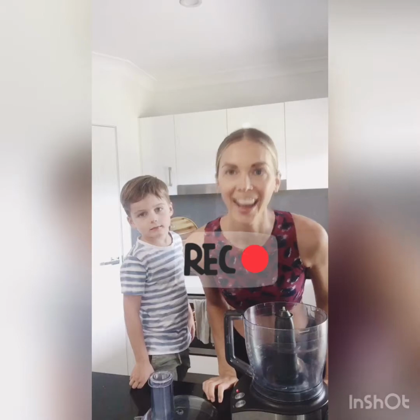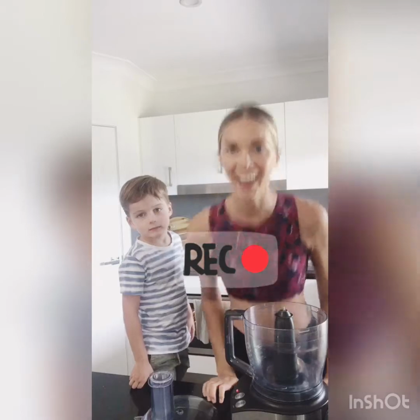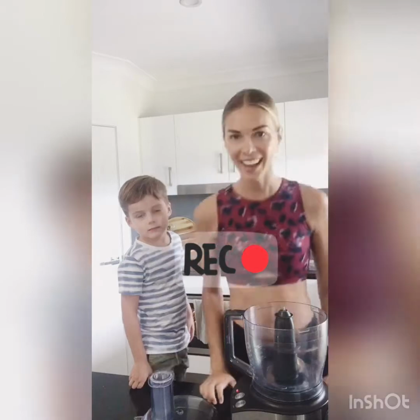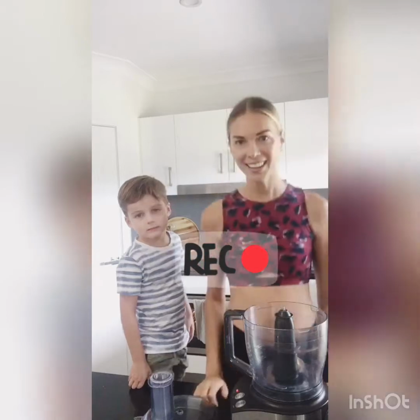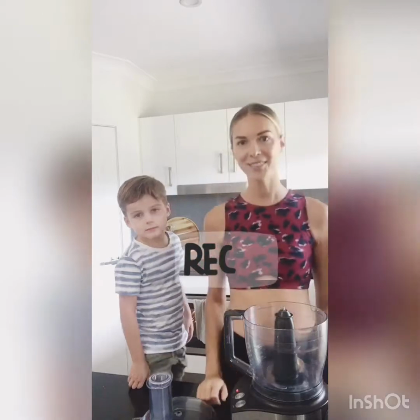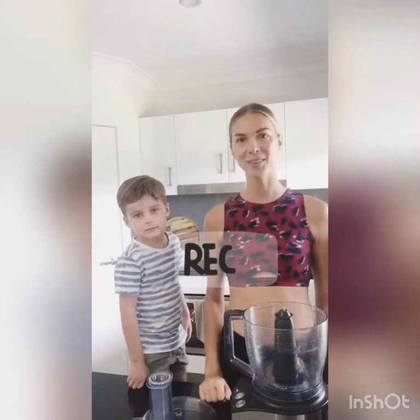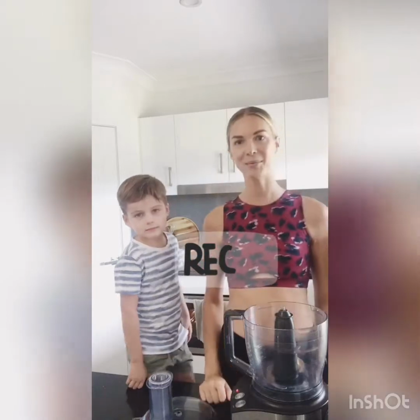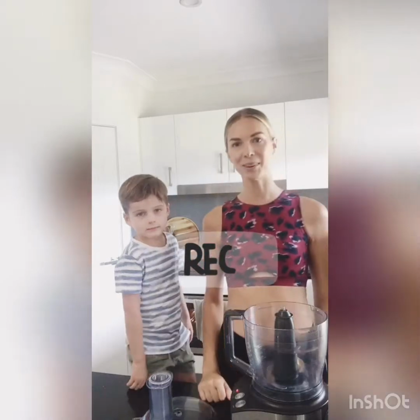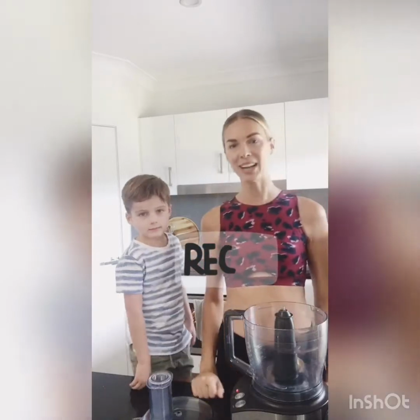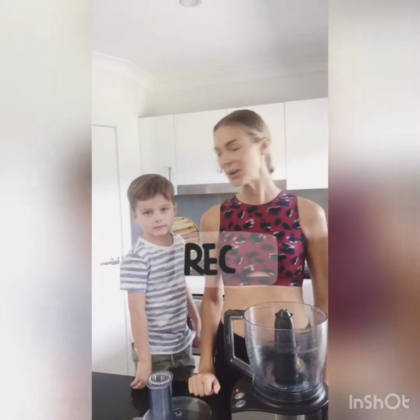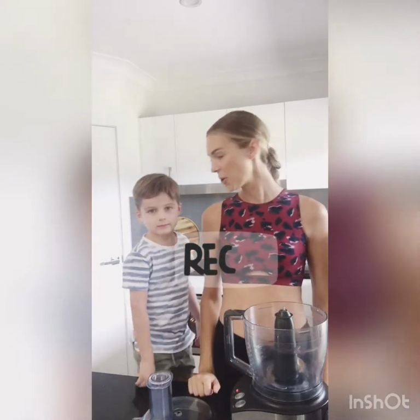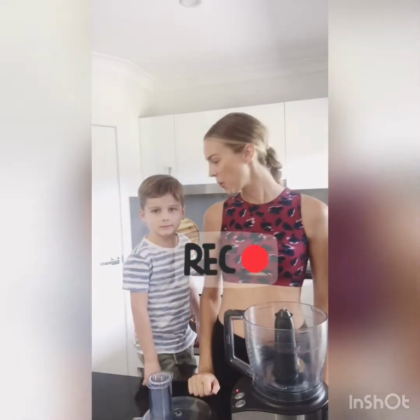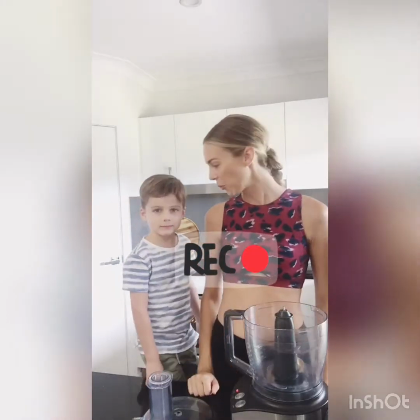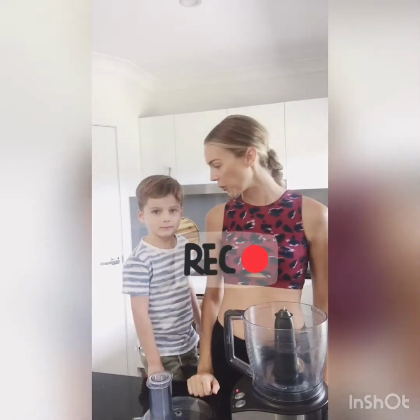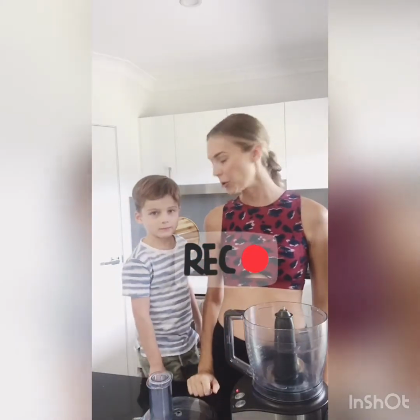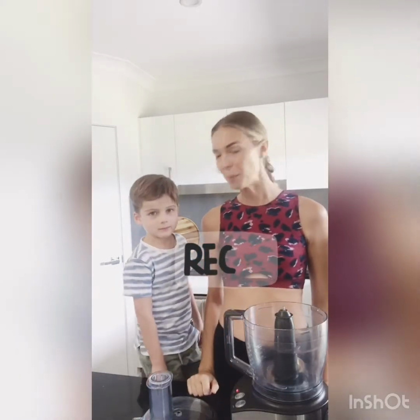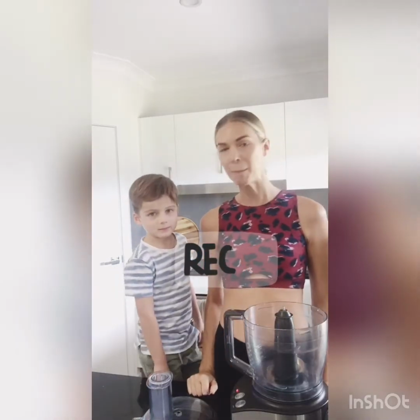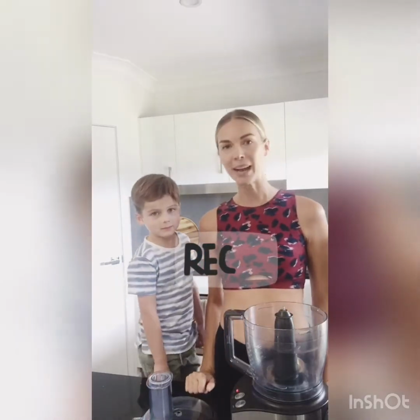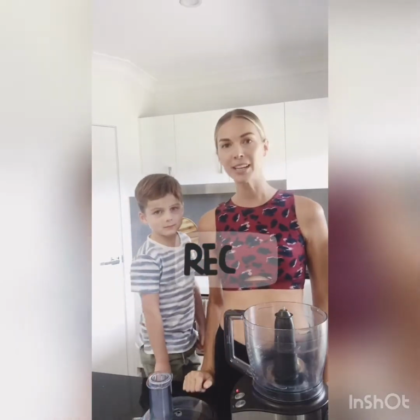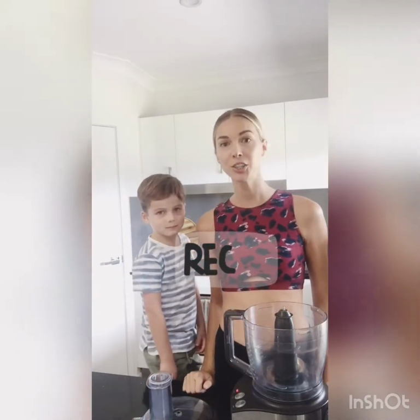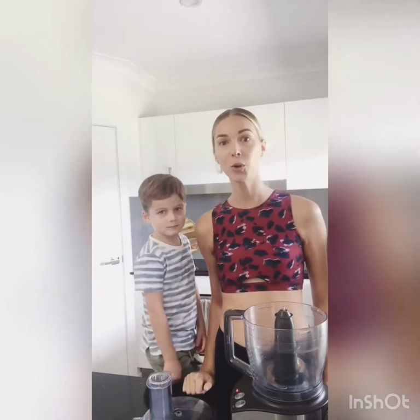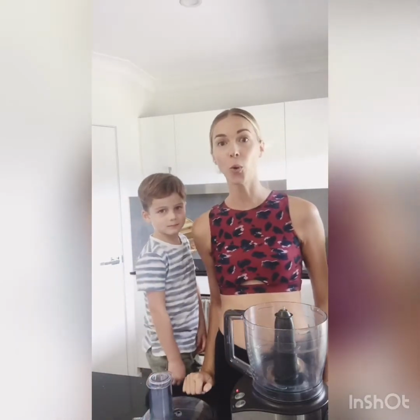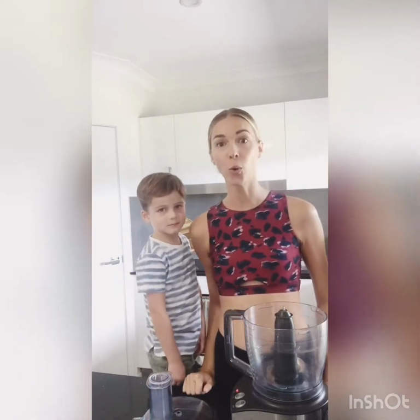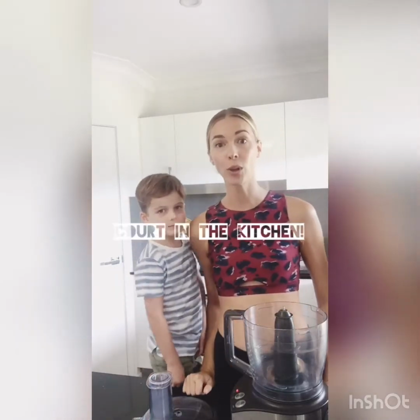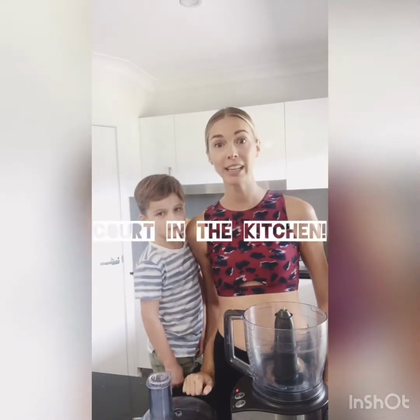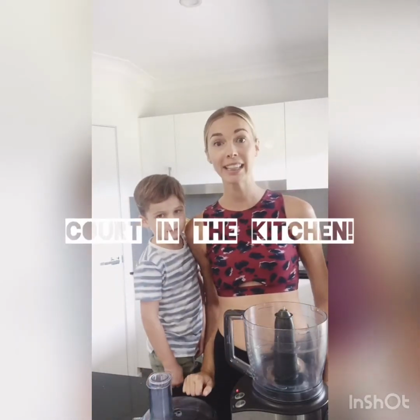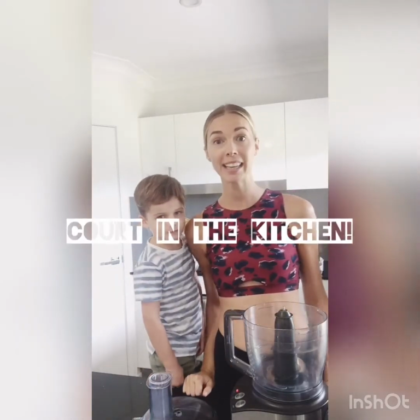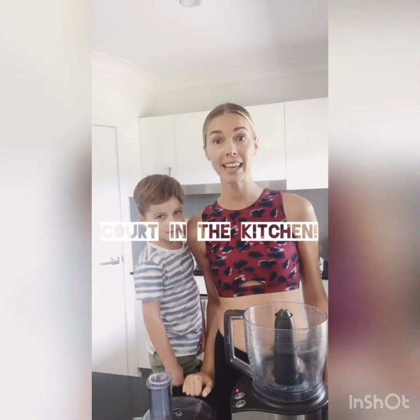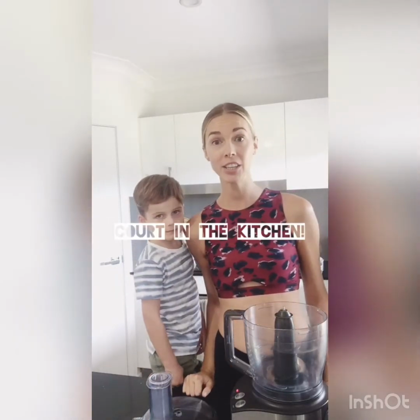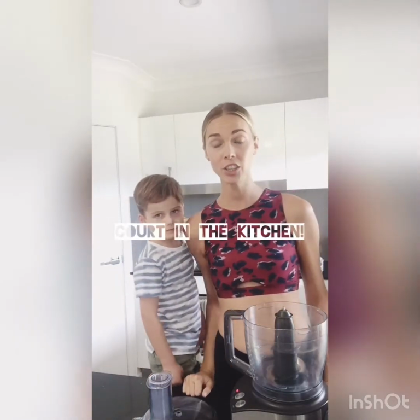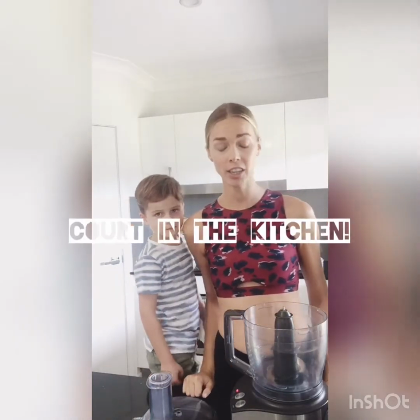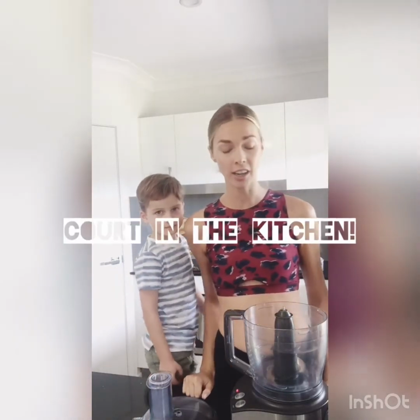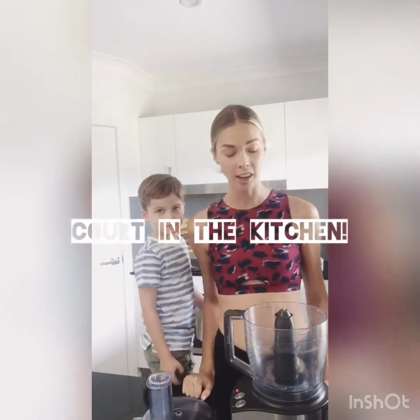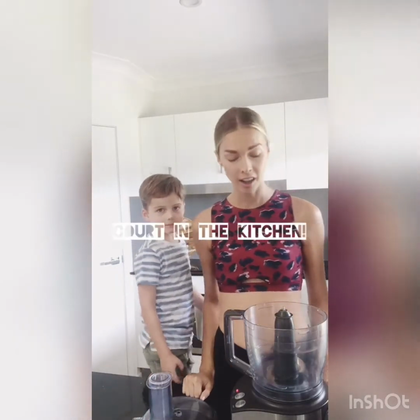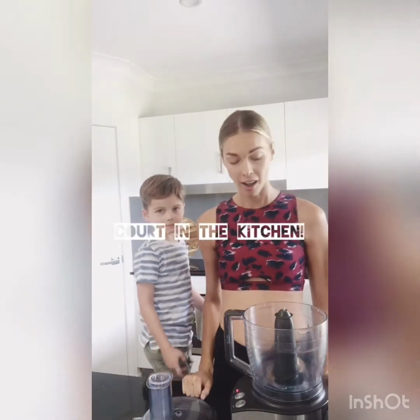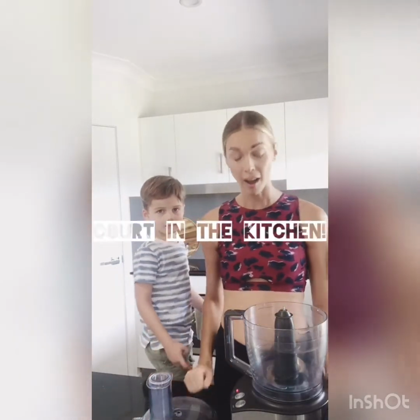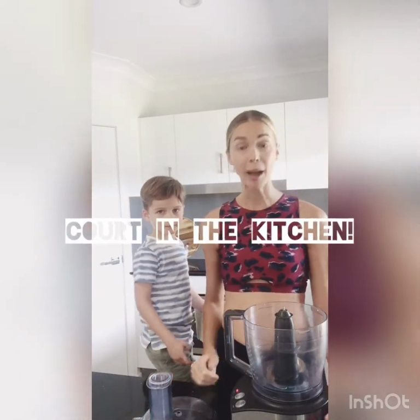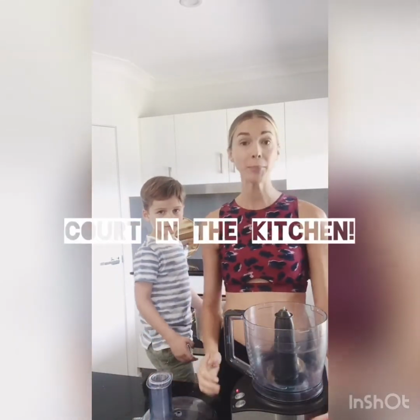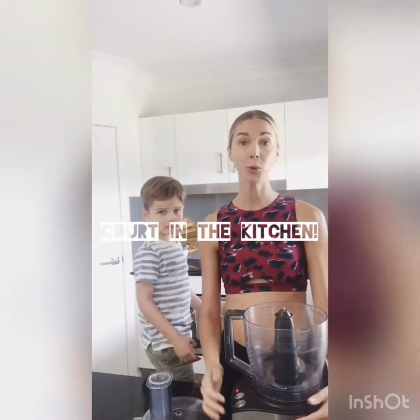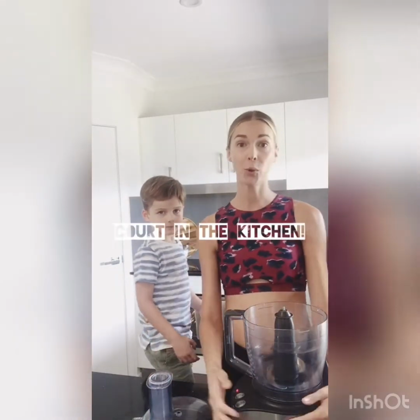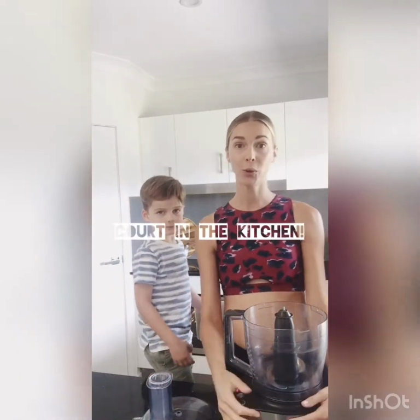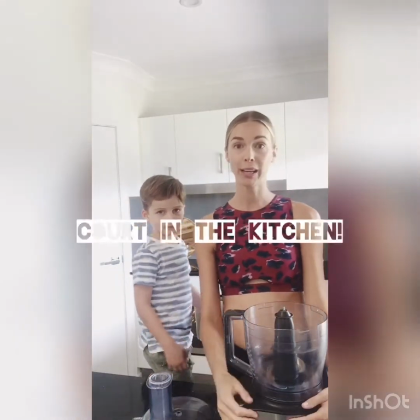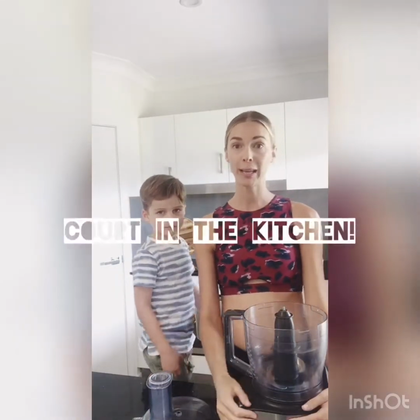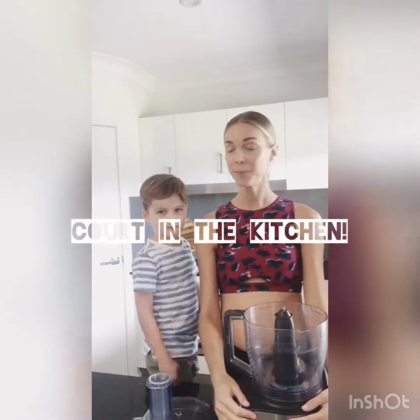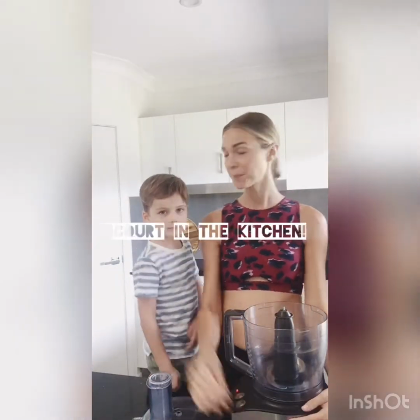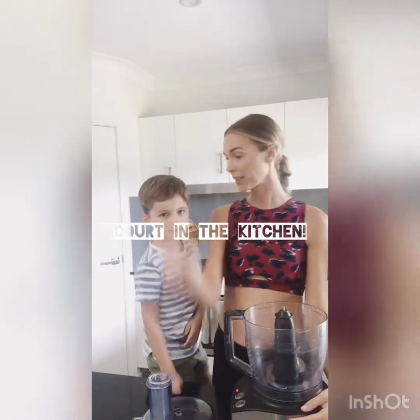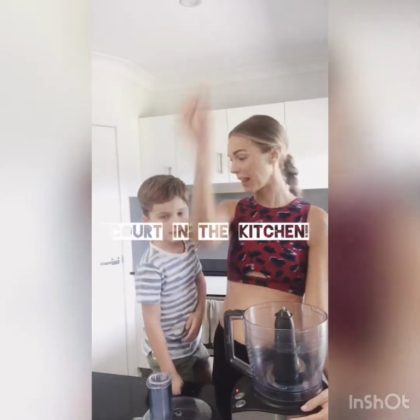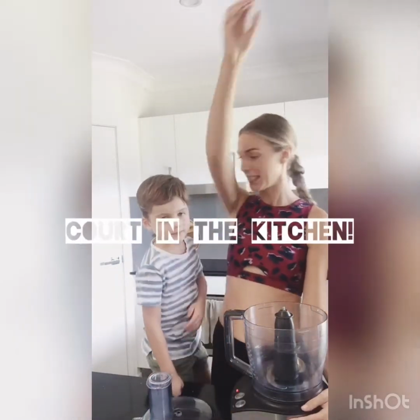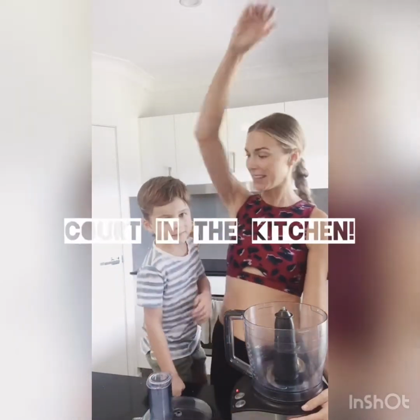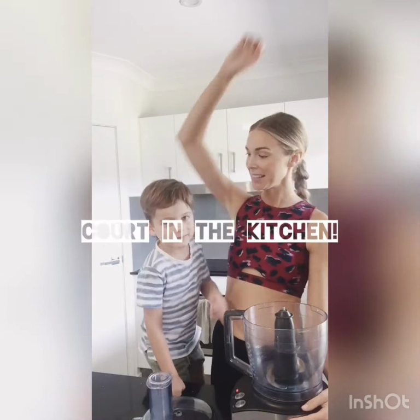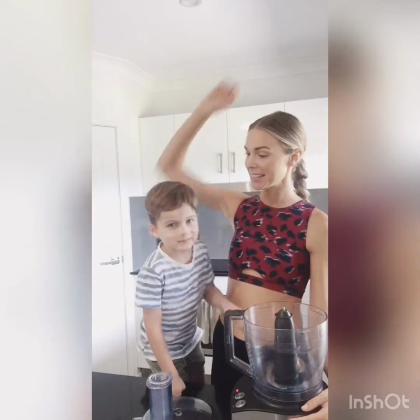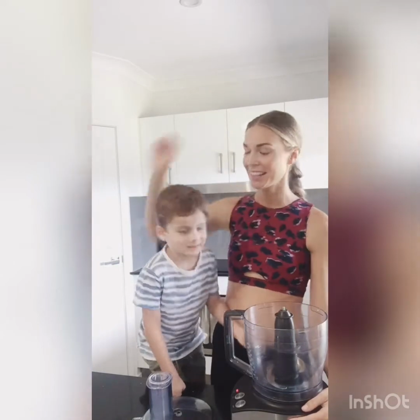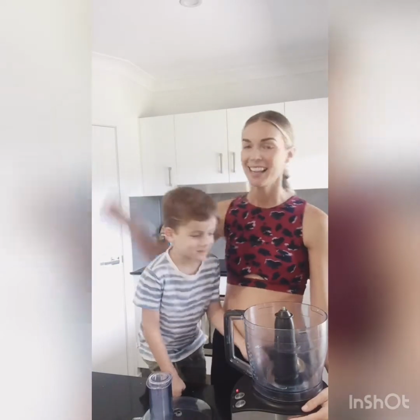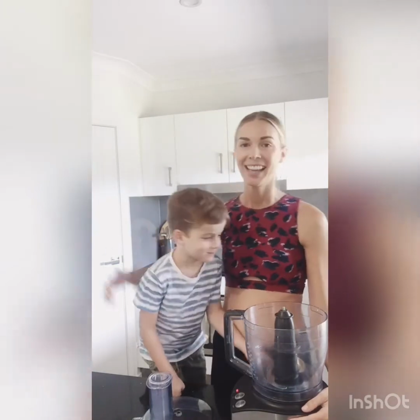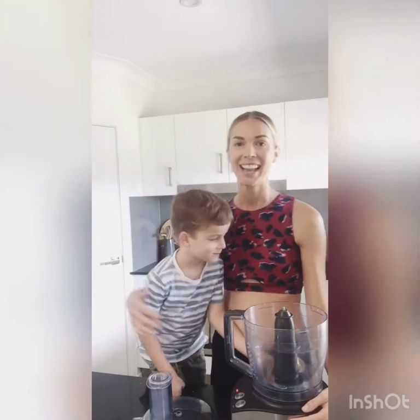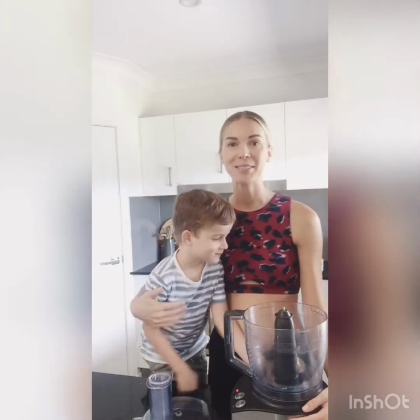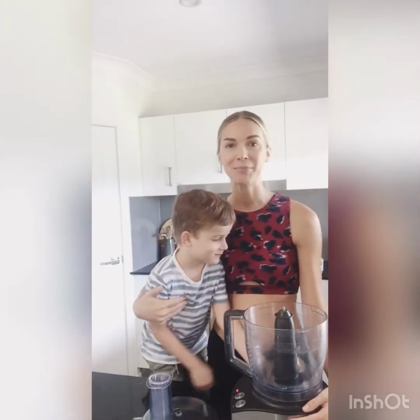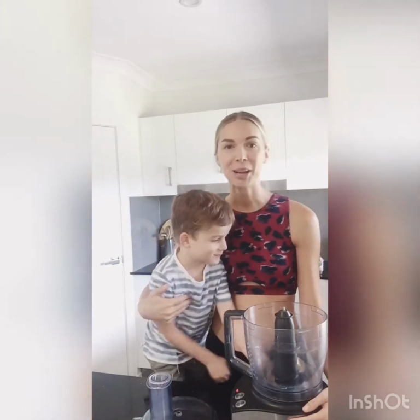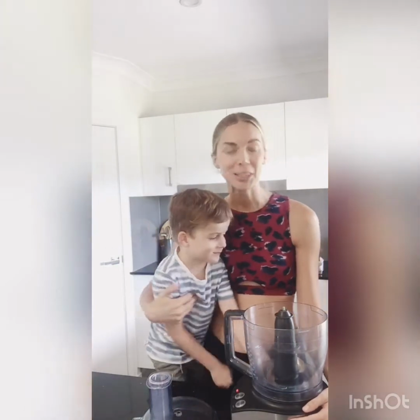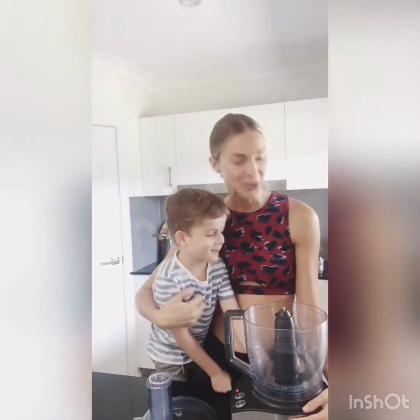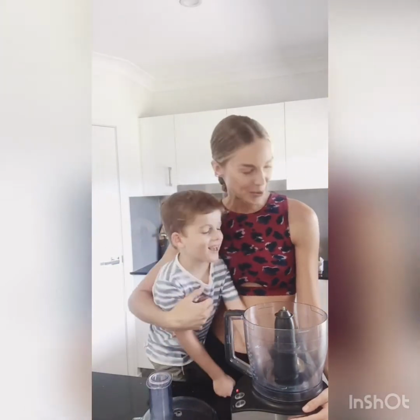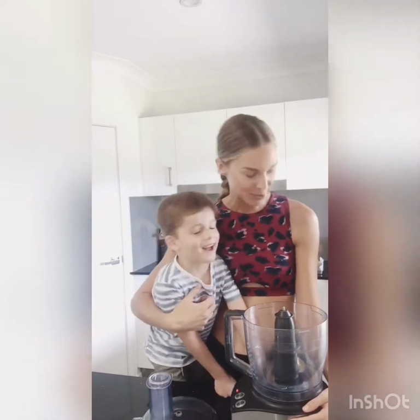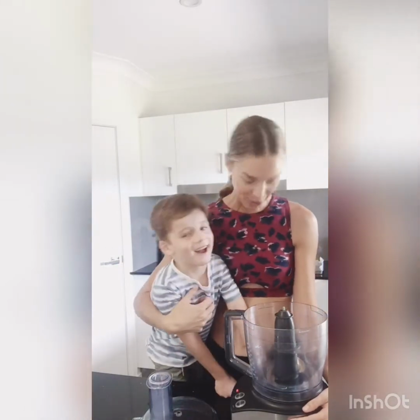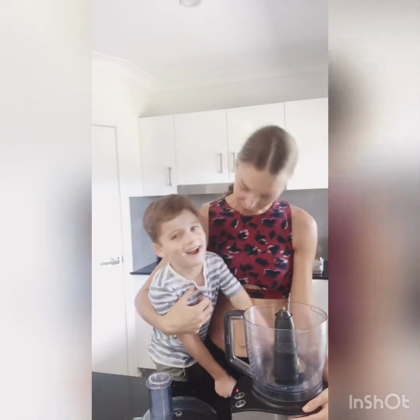Hi everyone! Welcome back to Caught in the Kitchen. I'm Courtney and this is my Tom Tom.